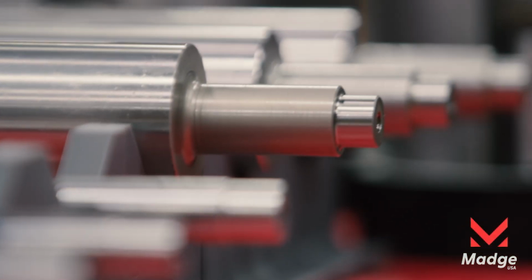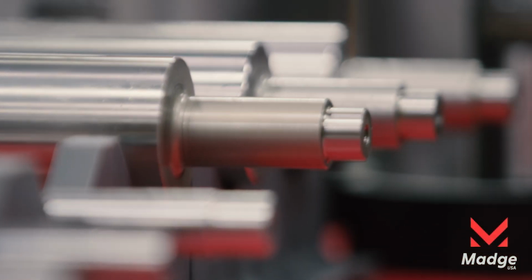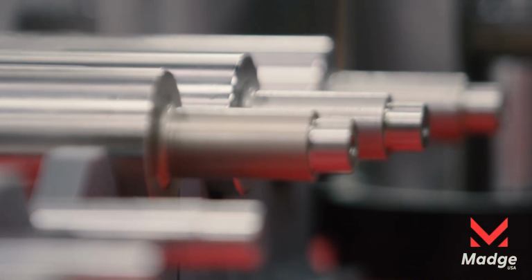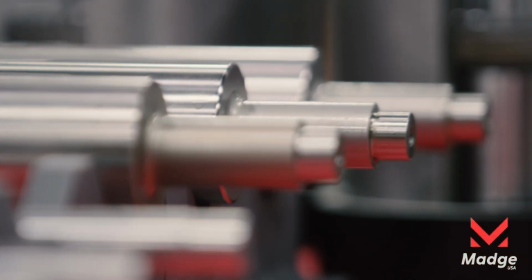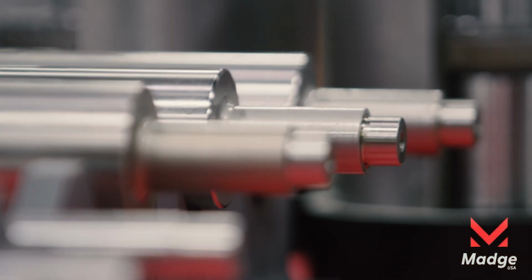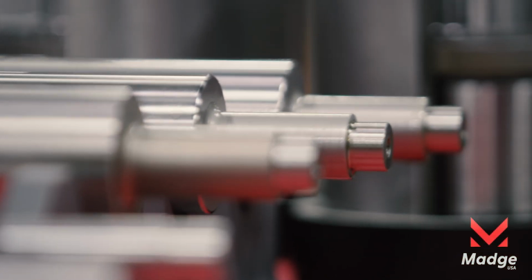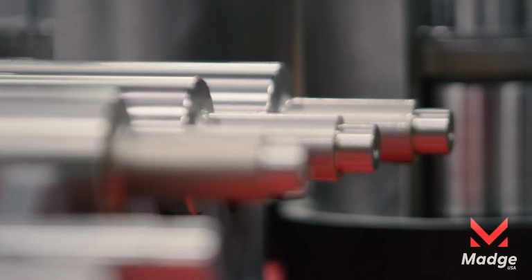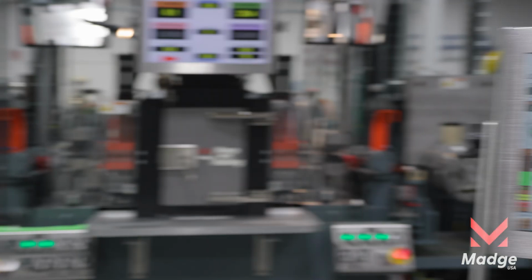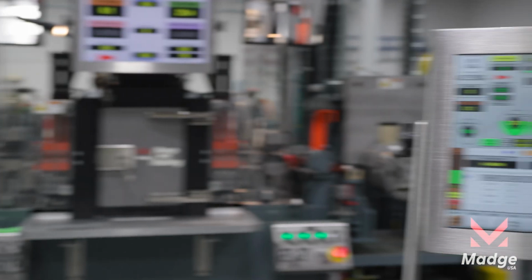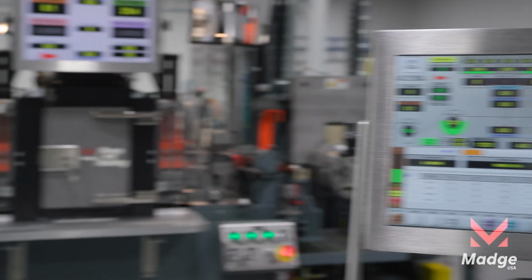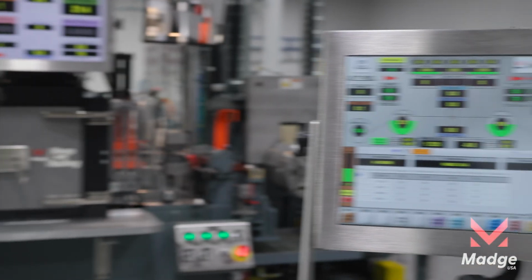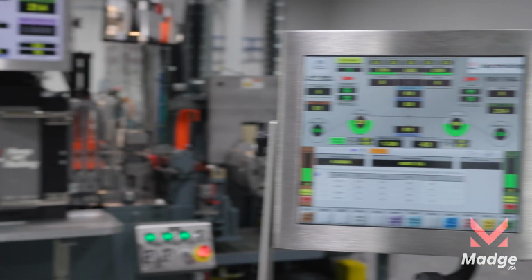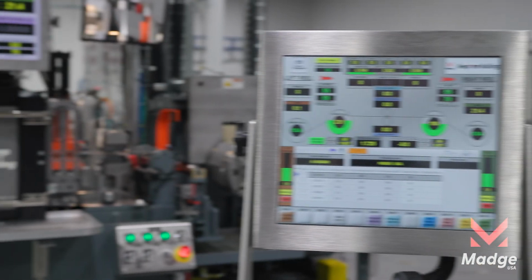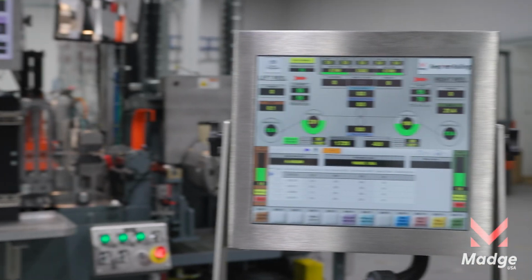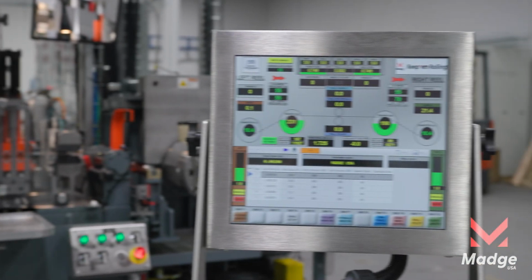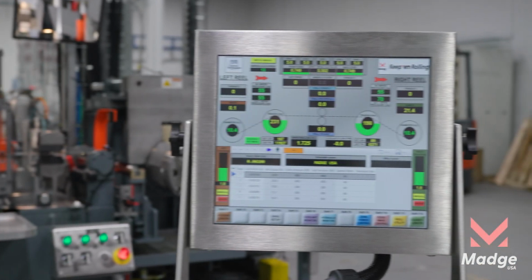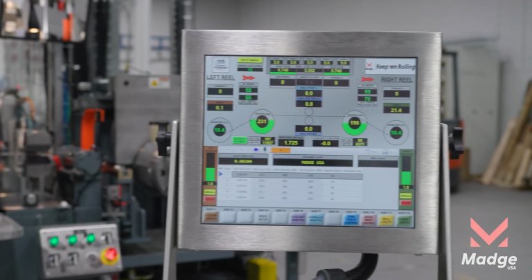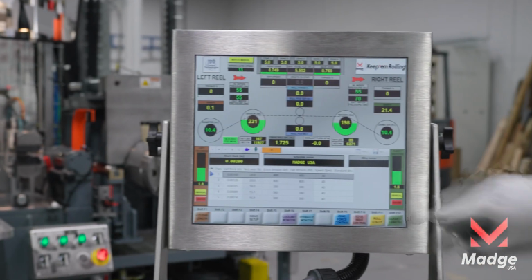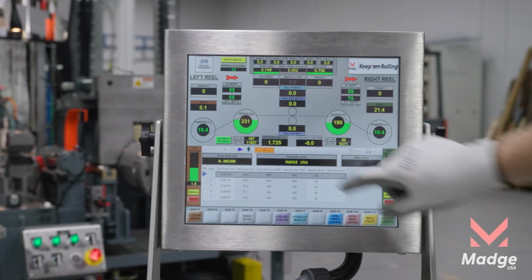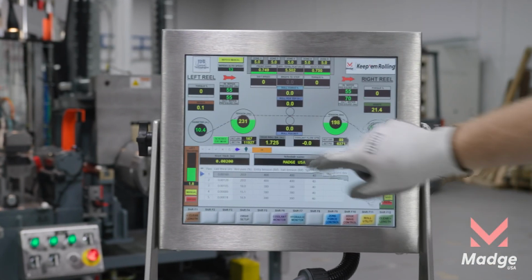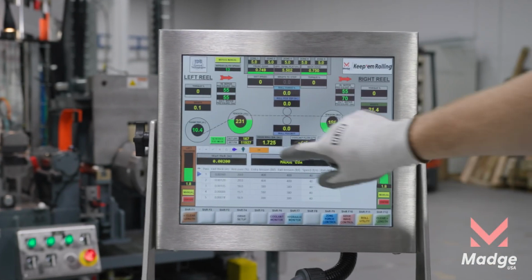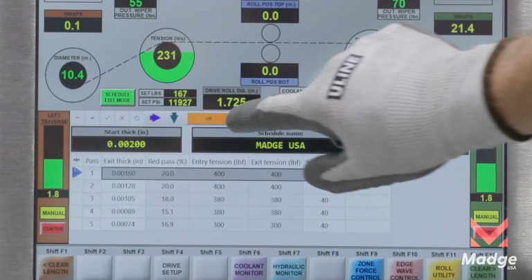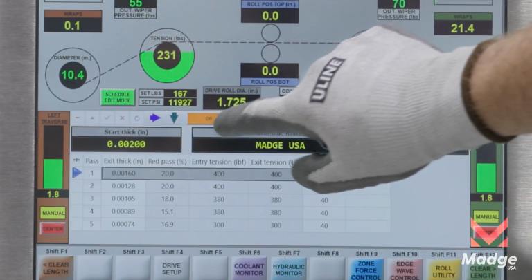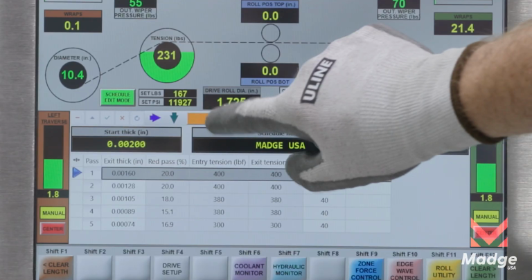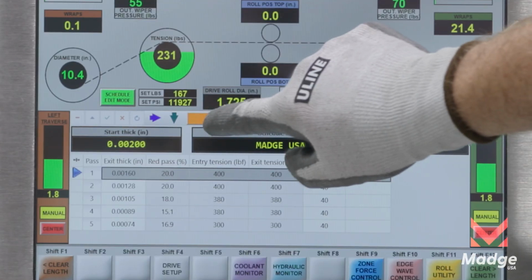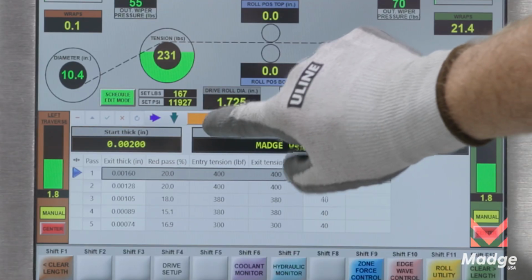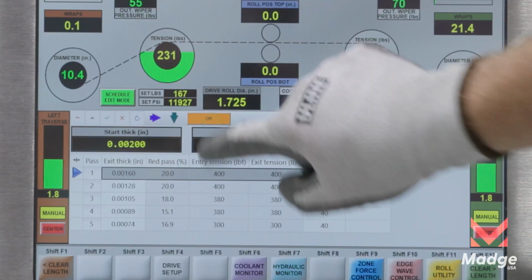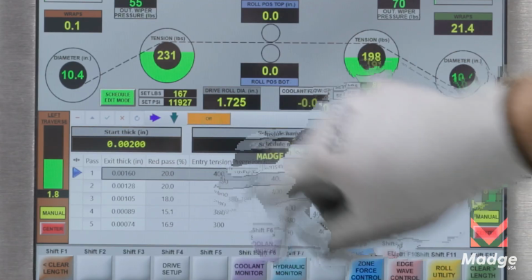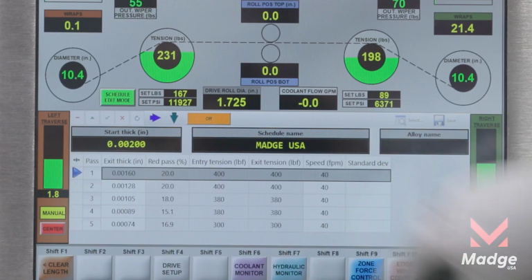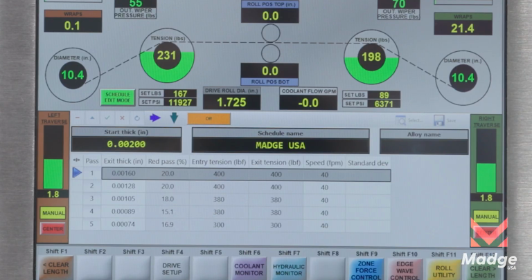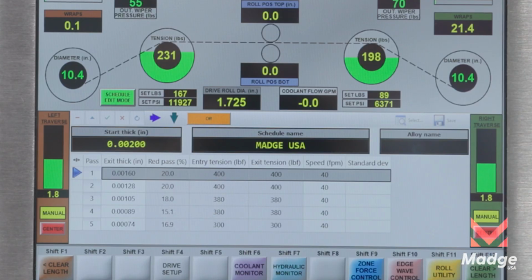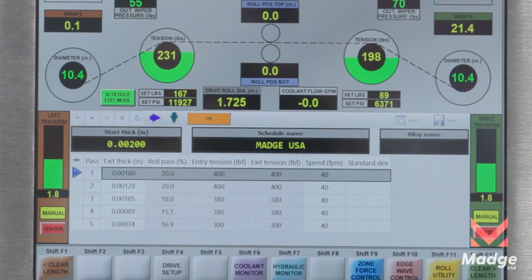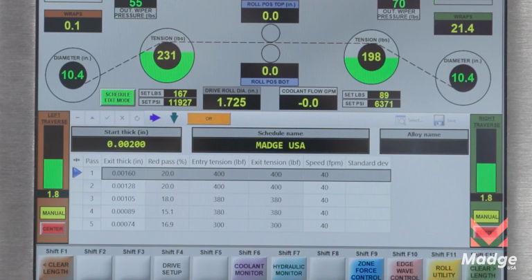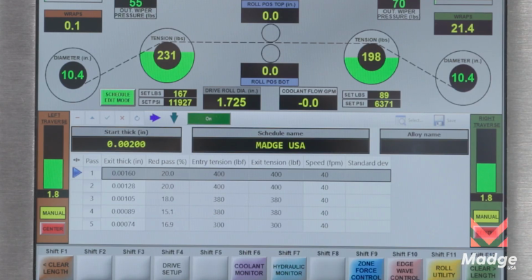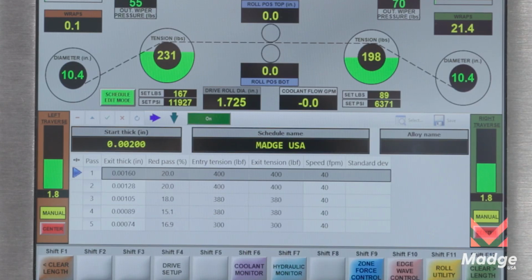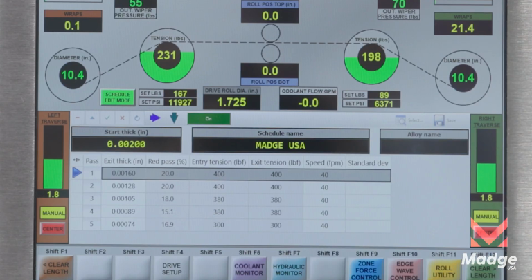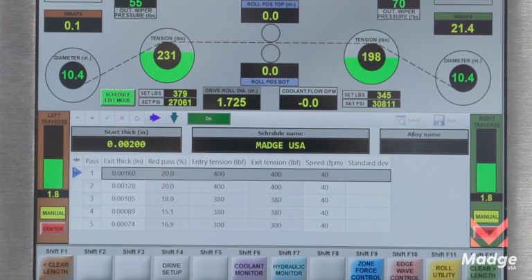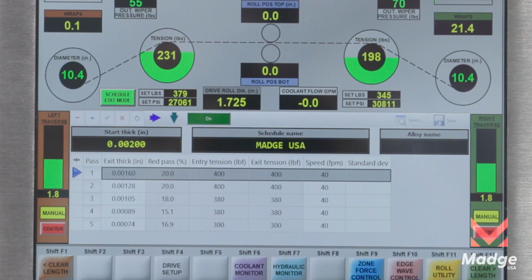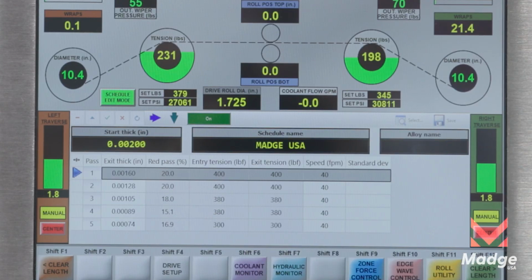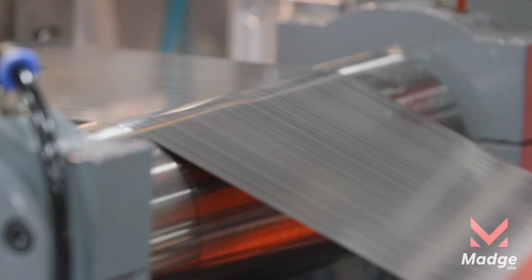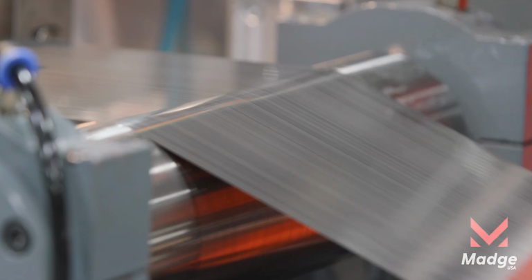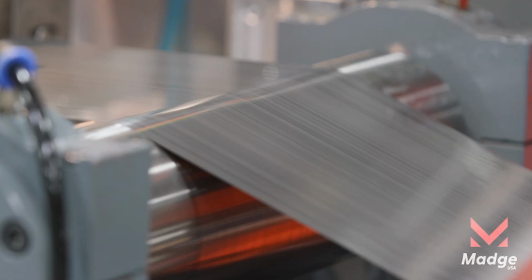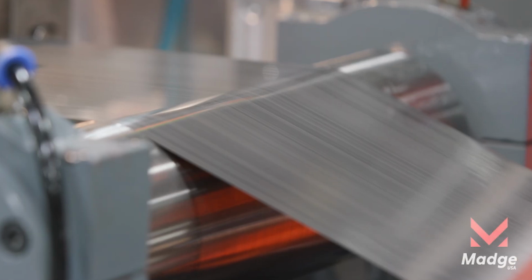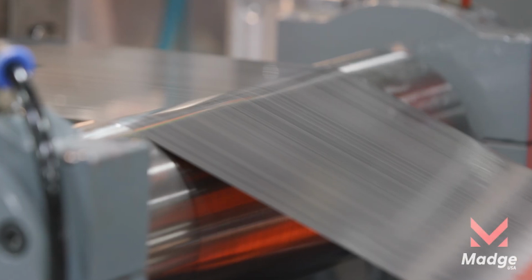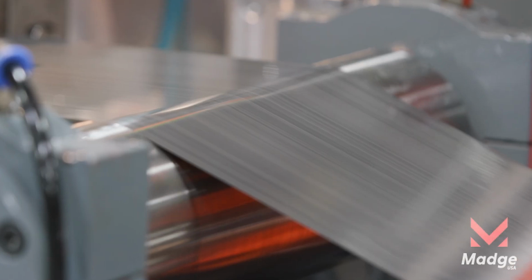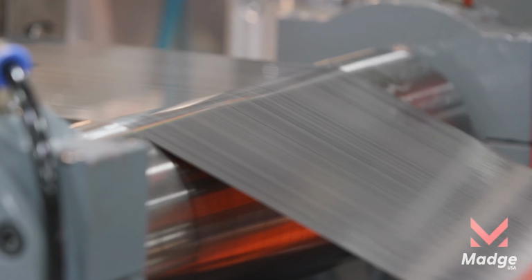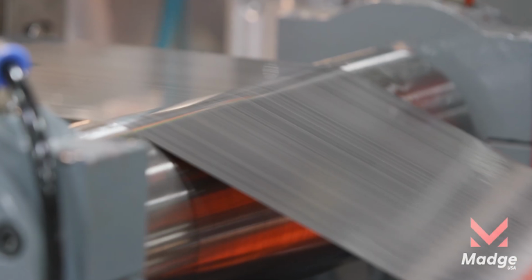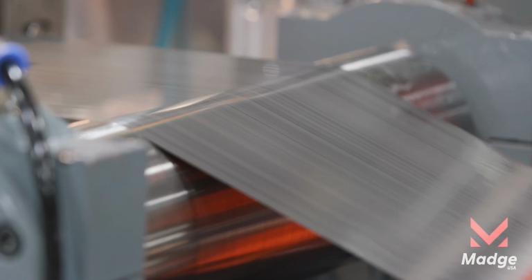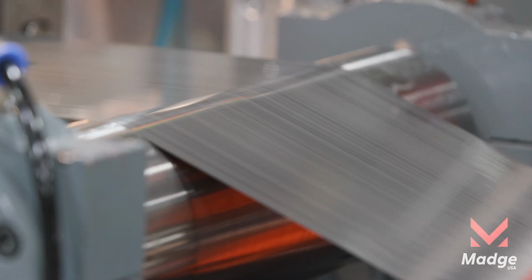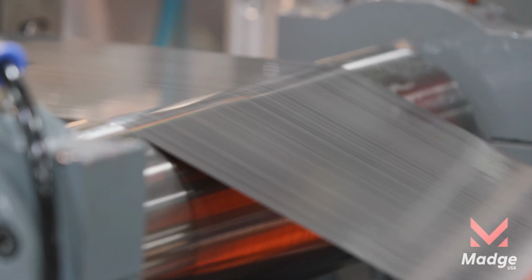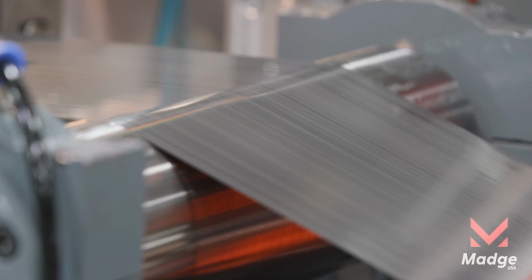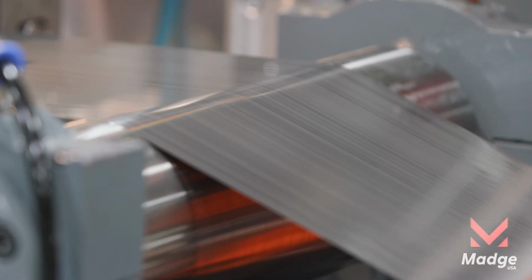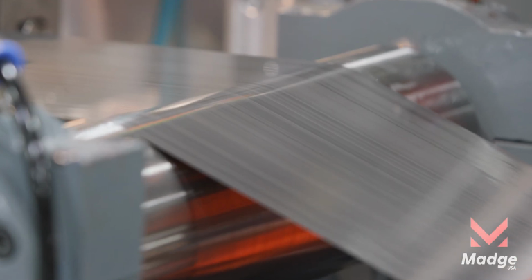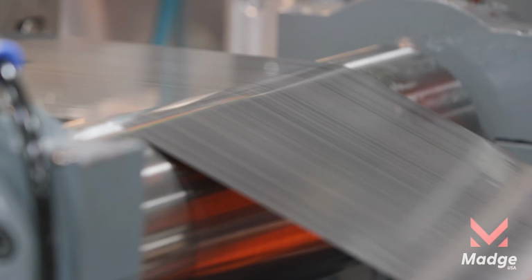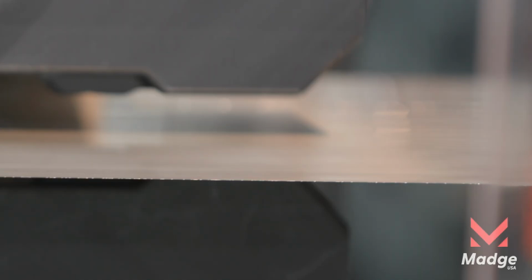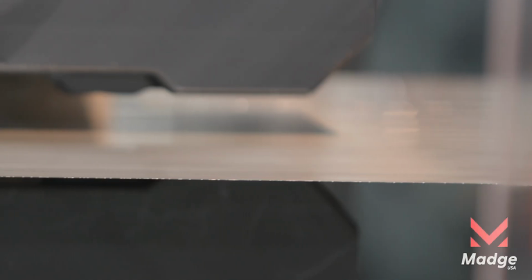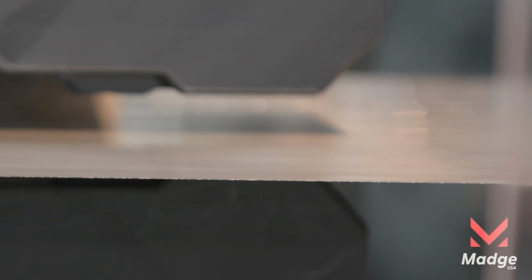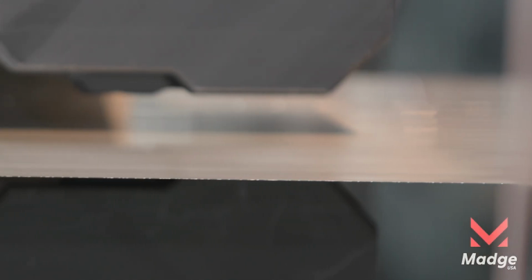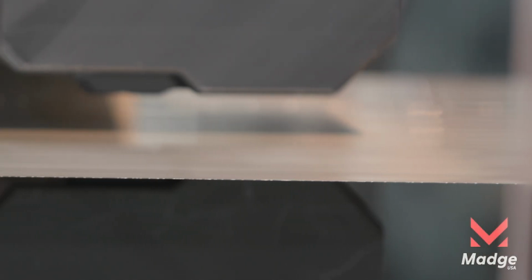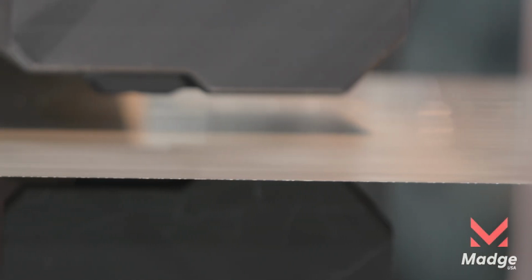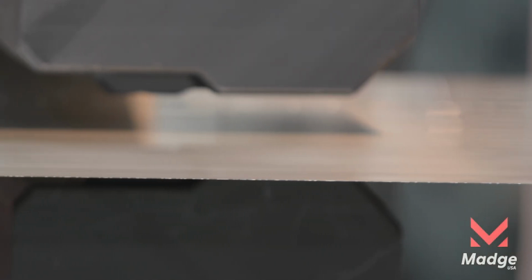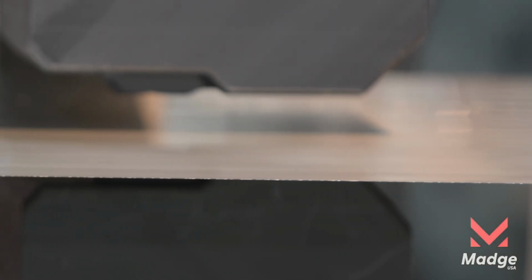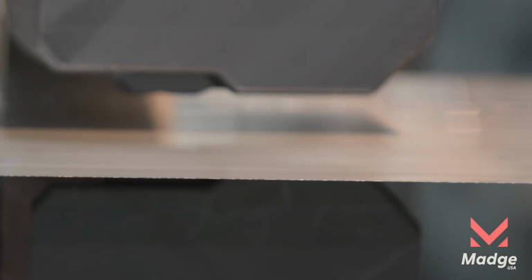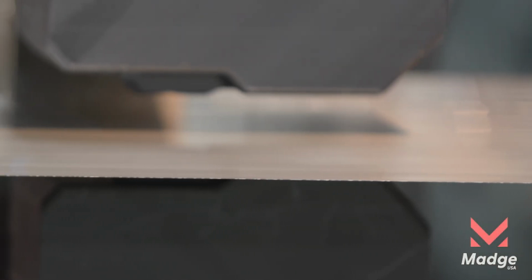Additionally, you are now able to input your own pass schedule, enabling full mill automation for a seamless rolling process.